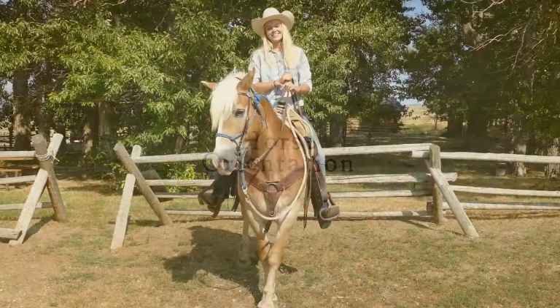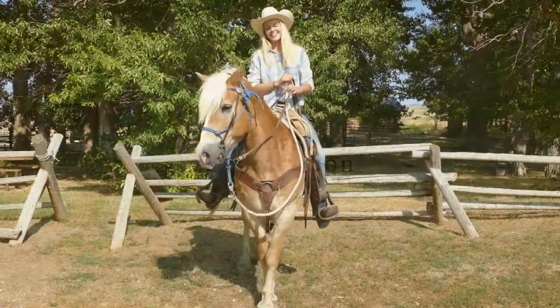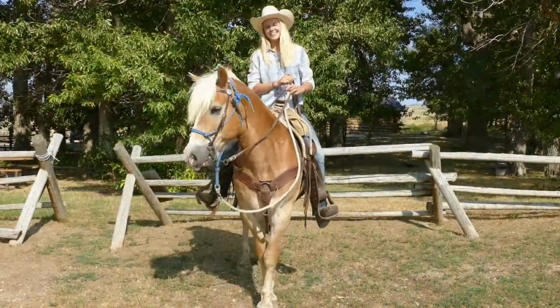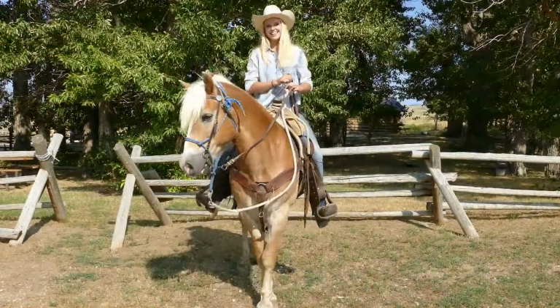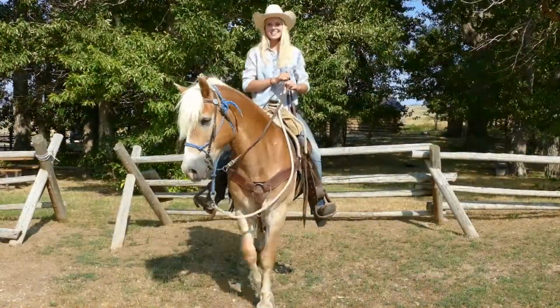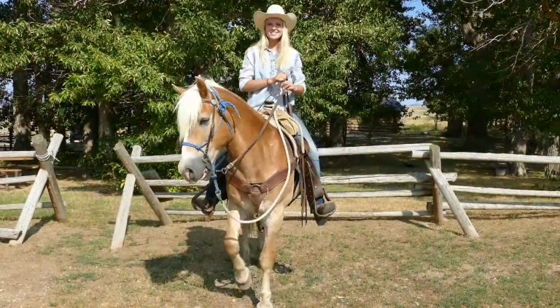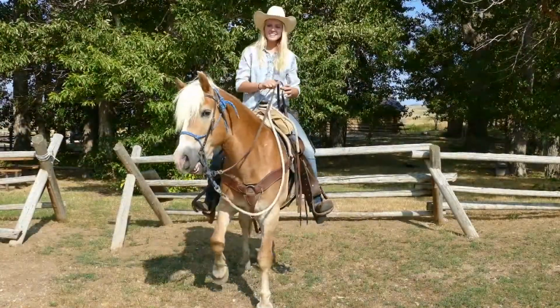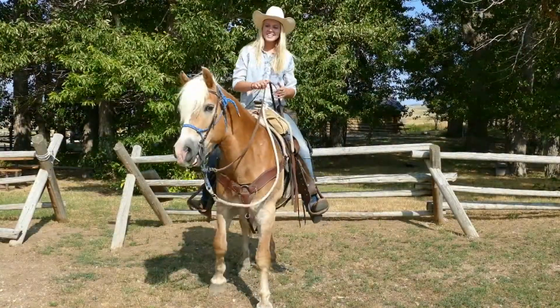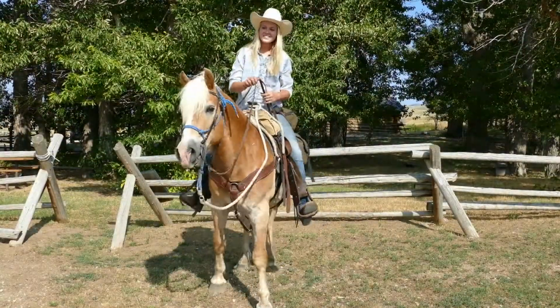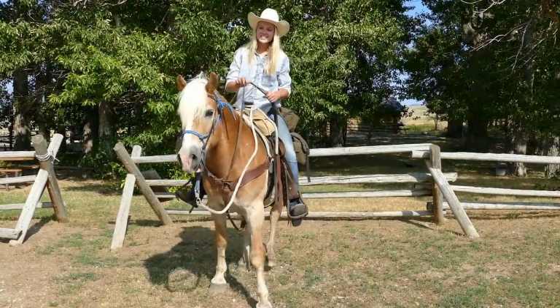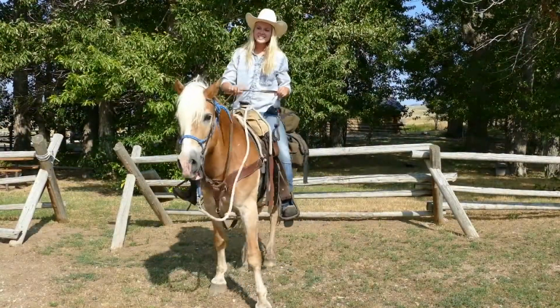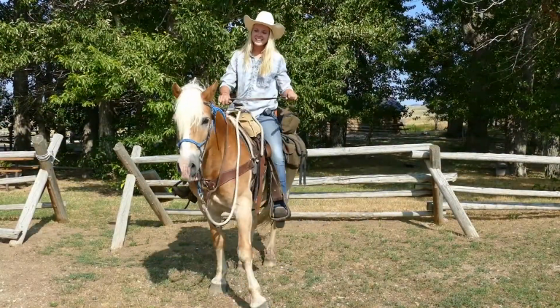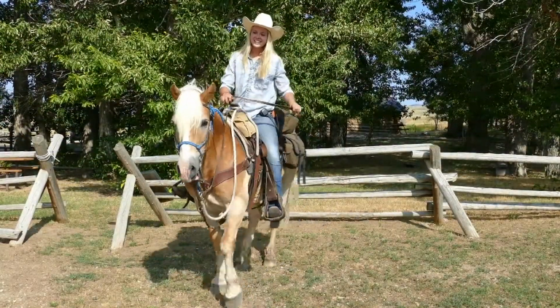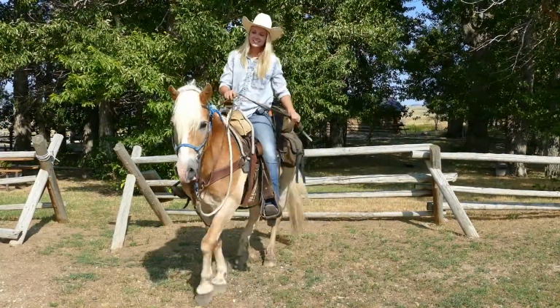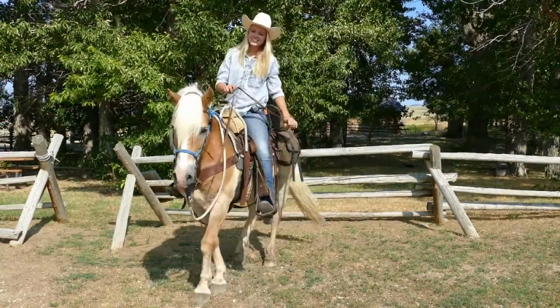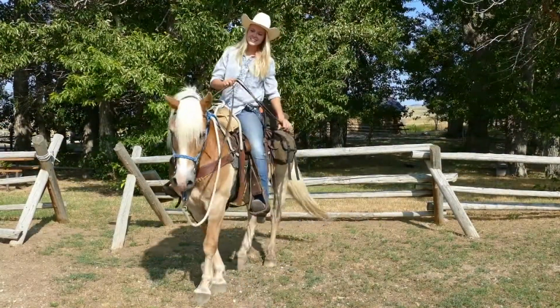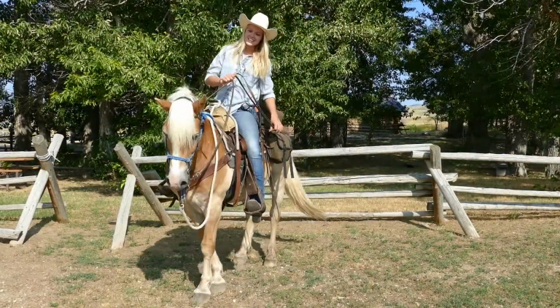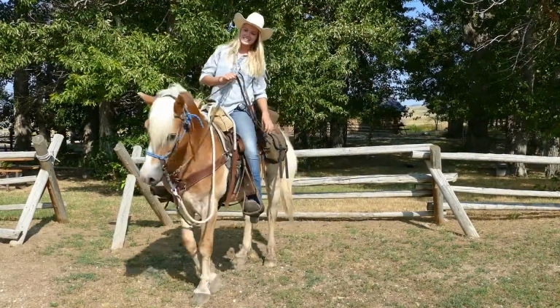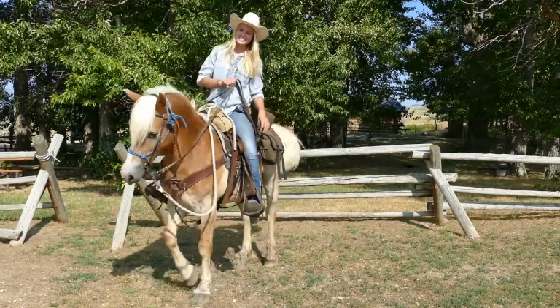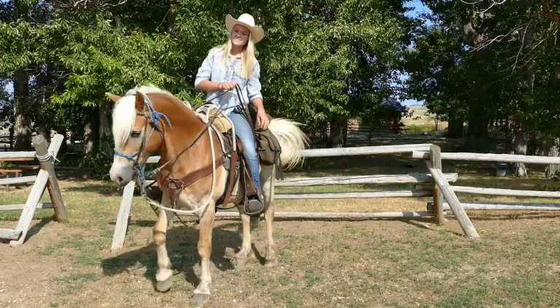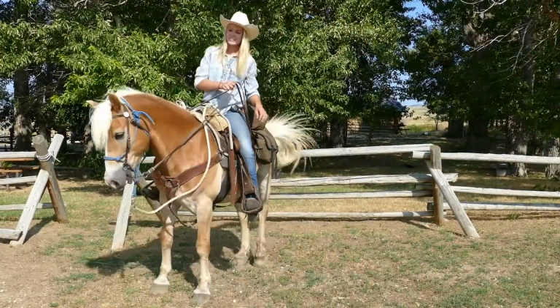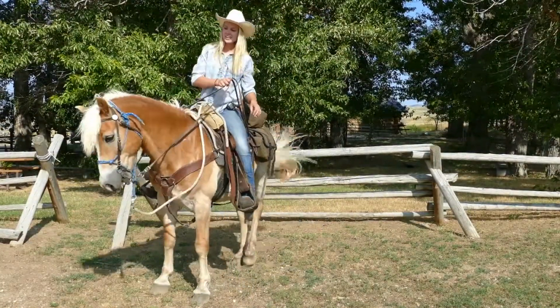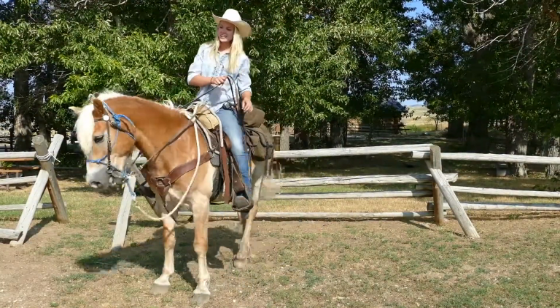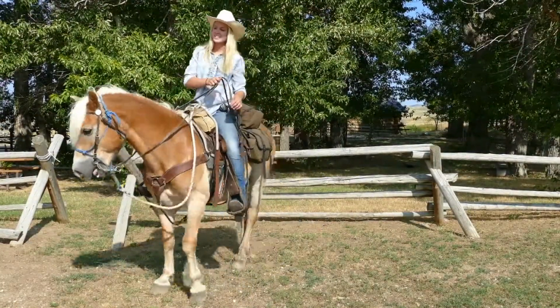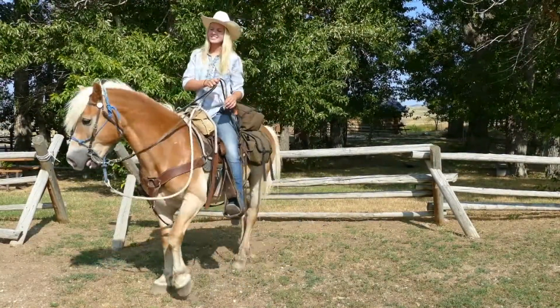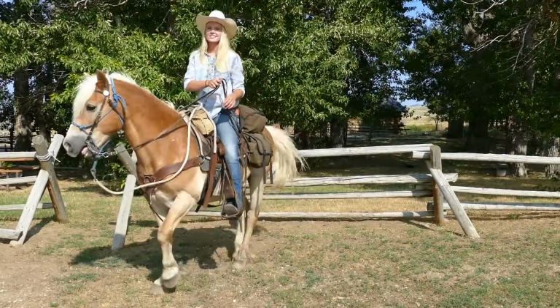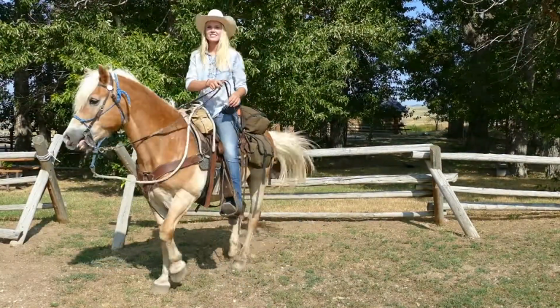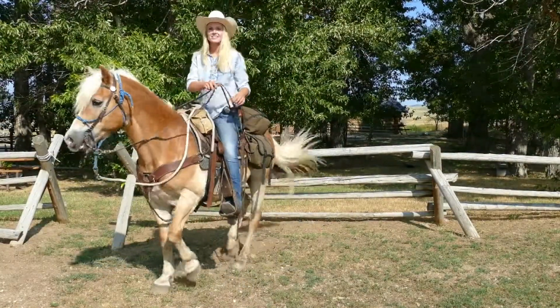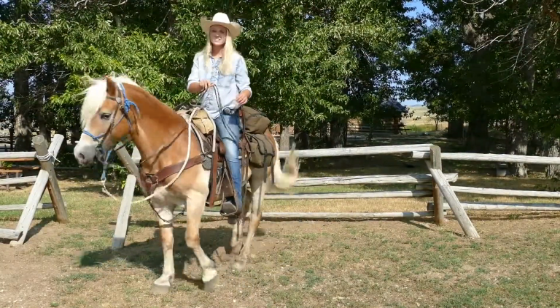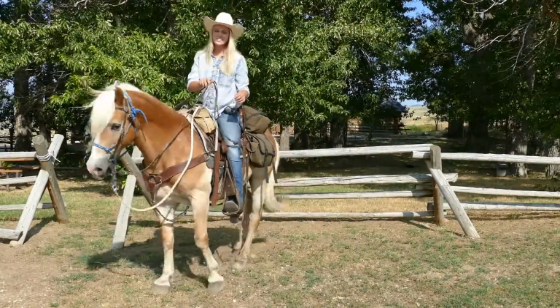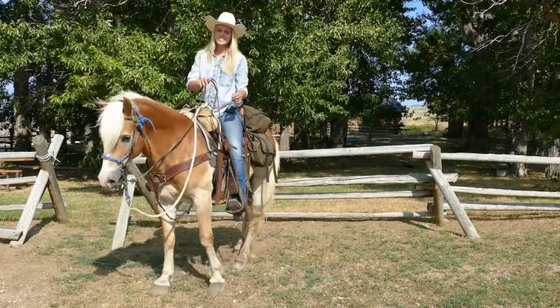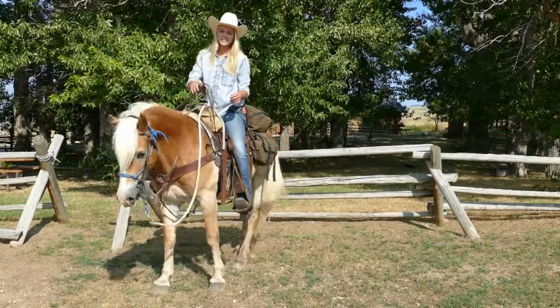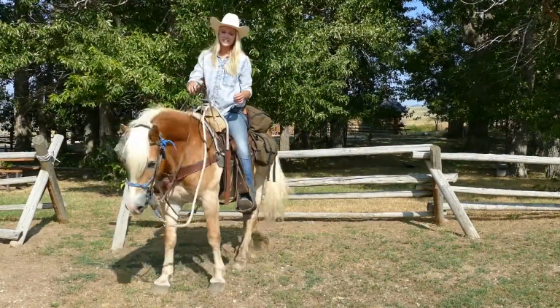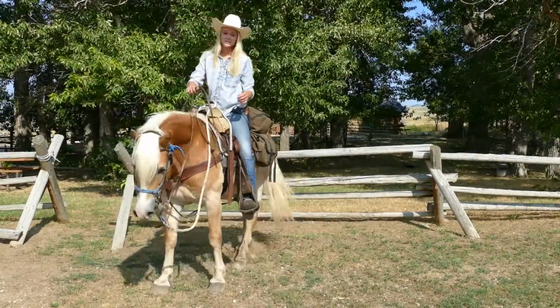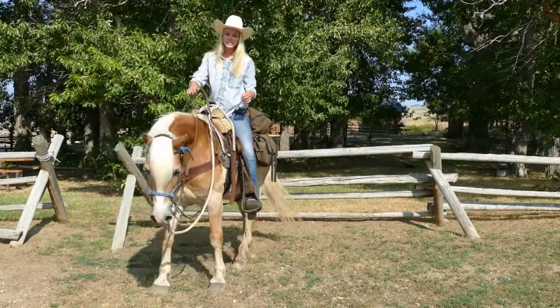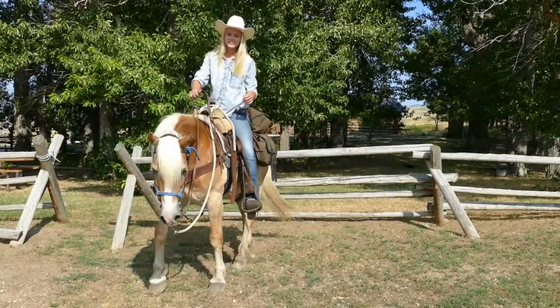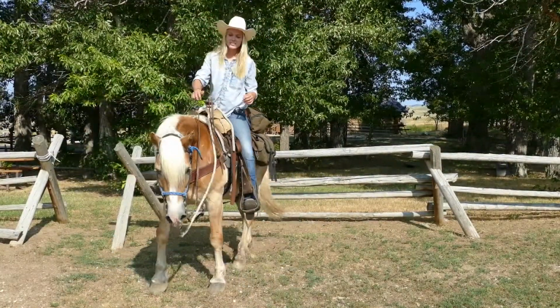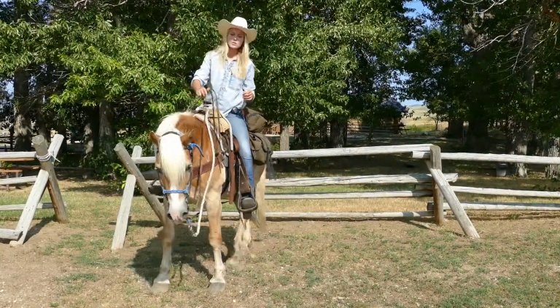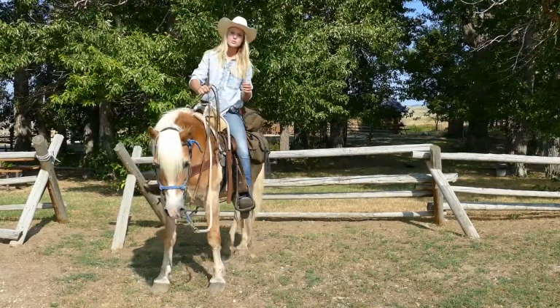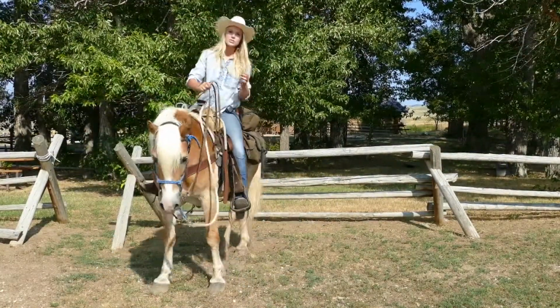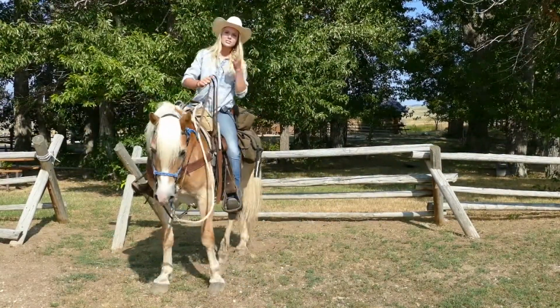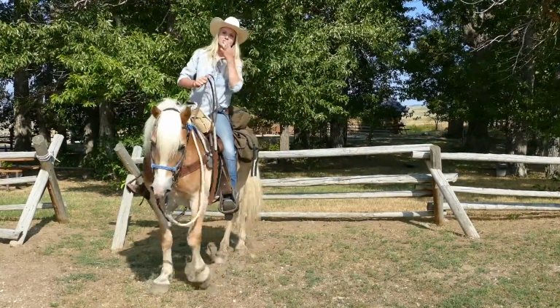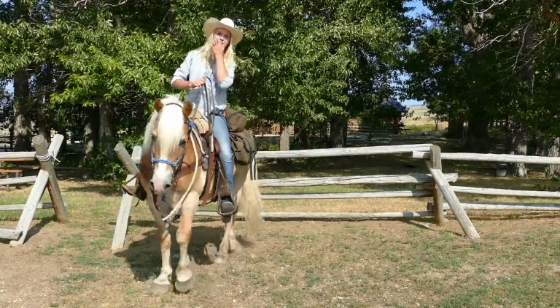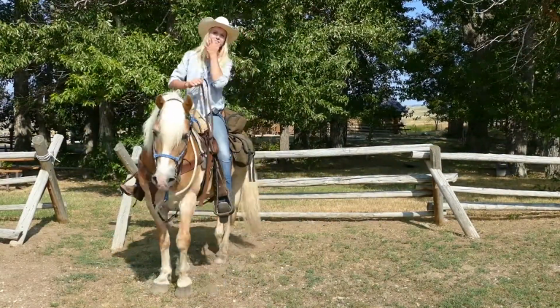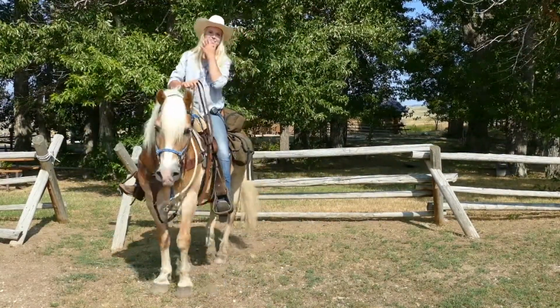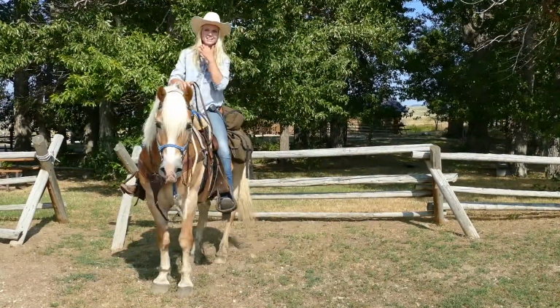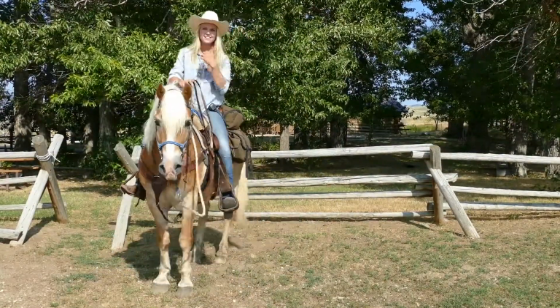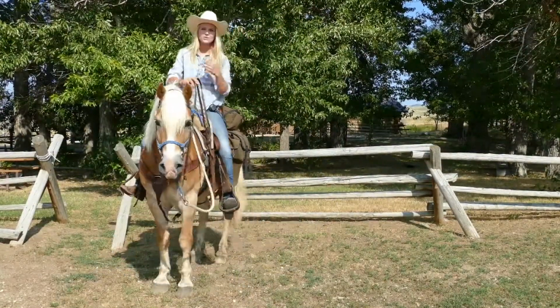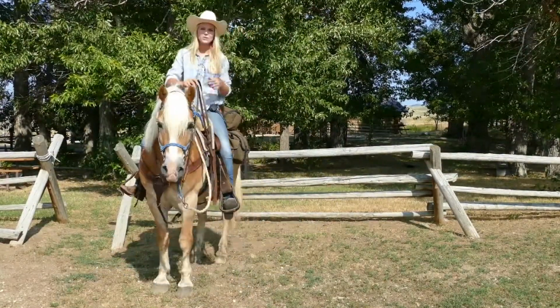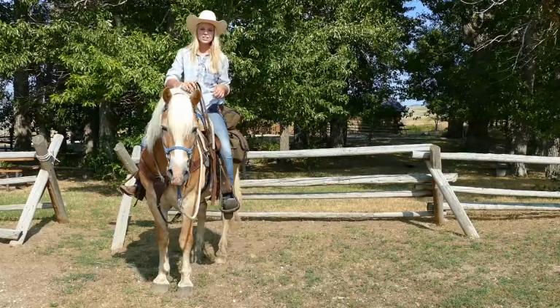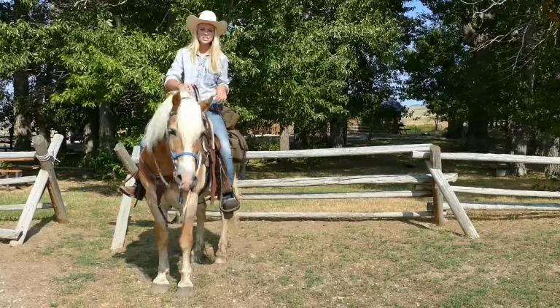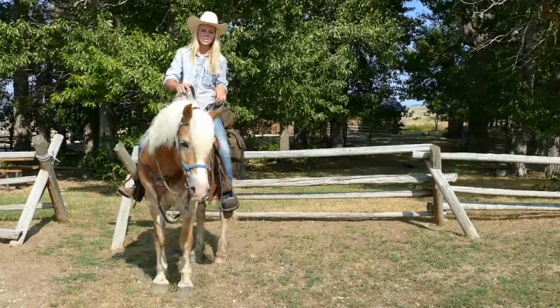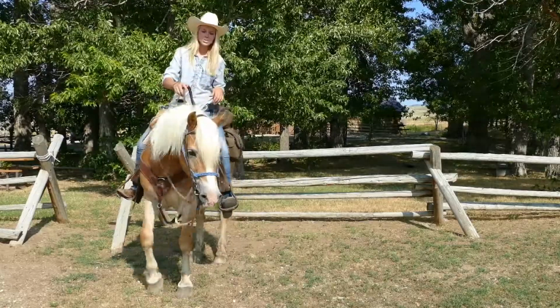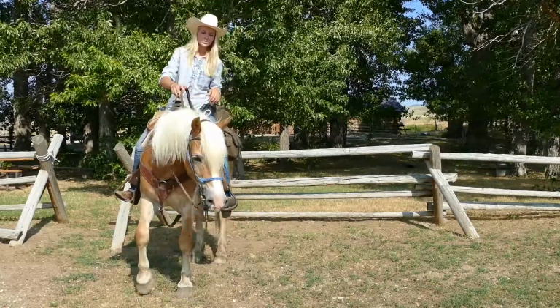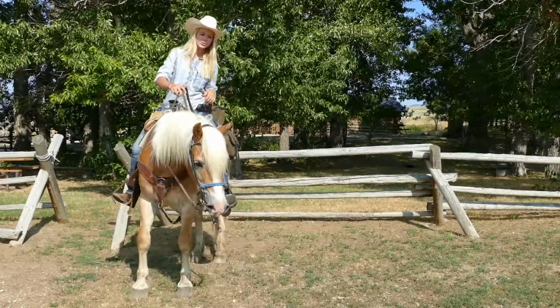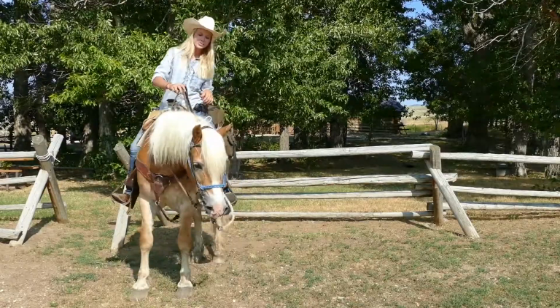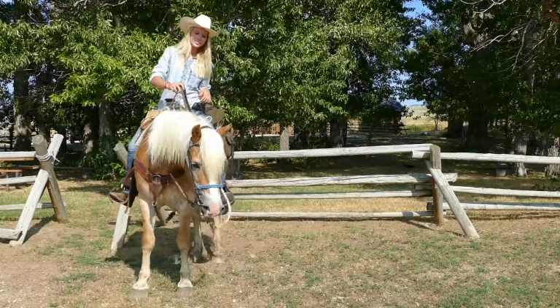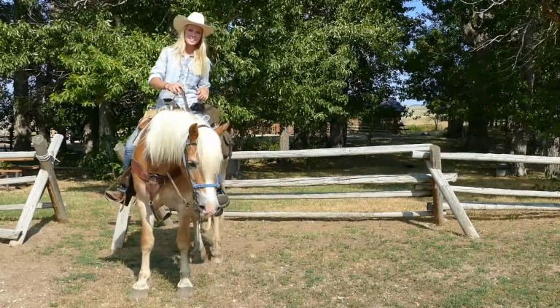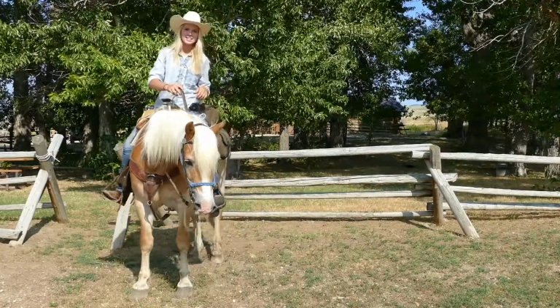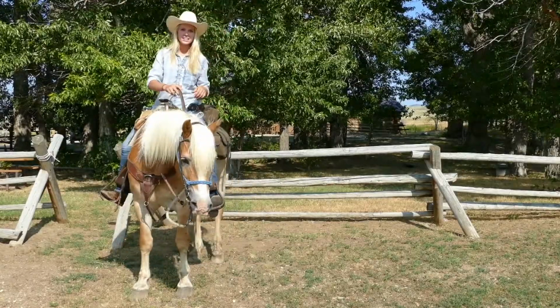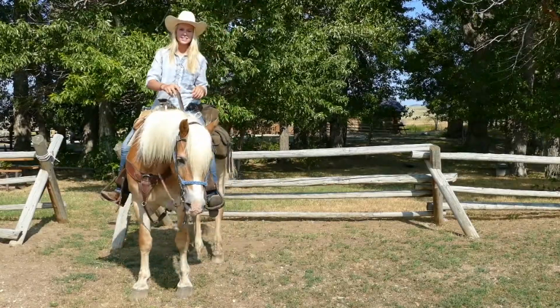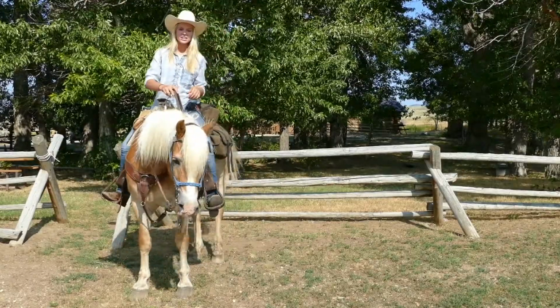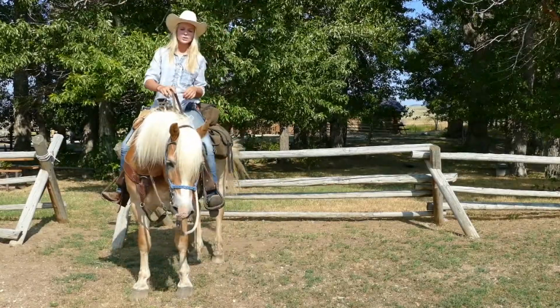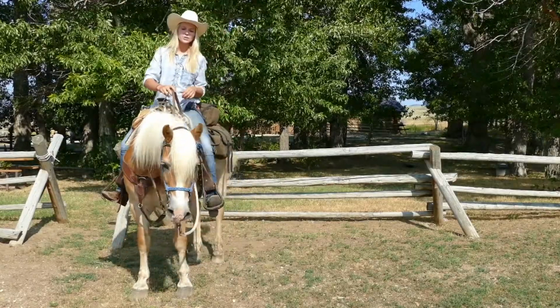Hi guys, my name is Kendall and this handsome fella is Newt. I'm going to give you a couple of do's and don'ts and then we'll get you on your horses and get going.